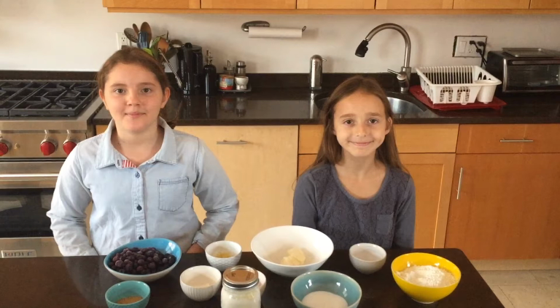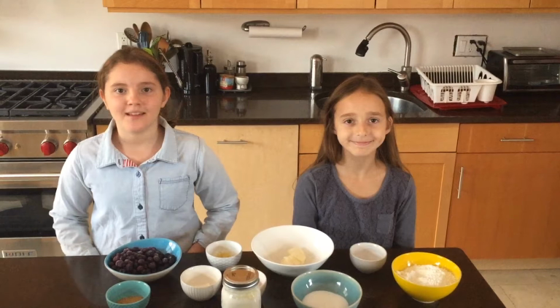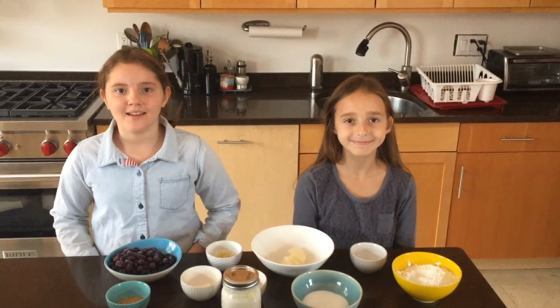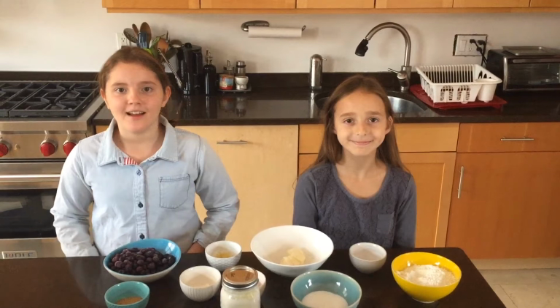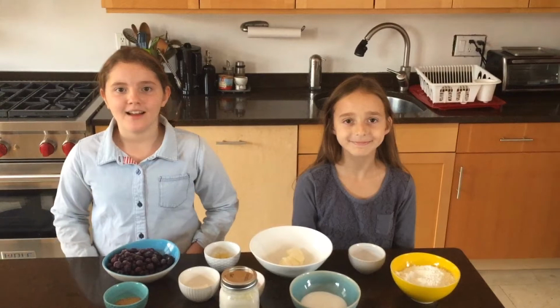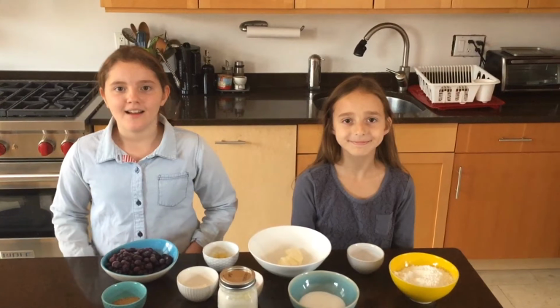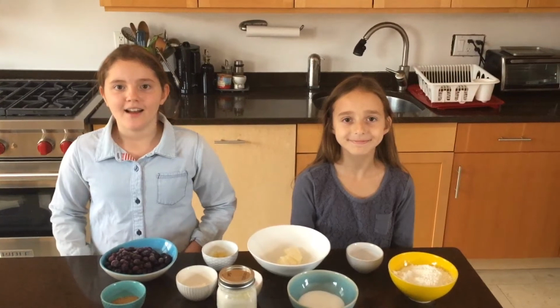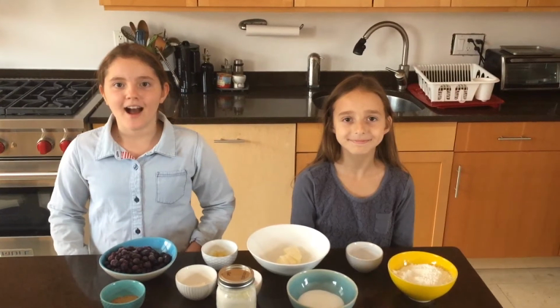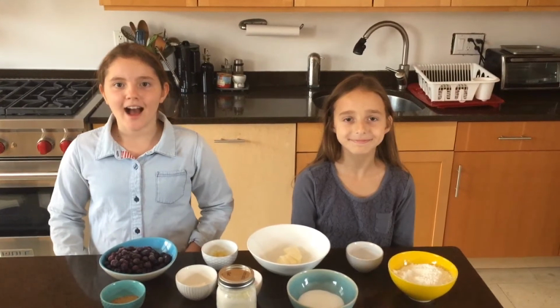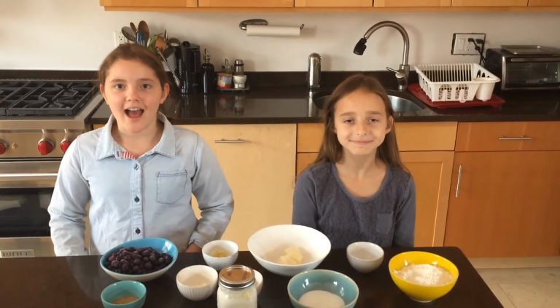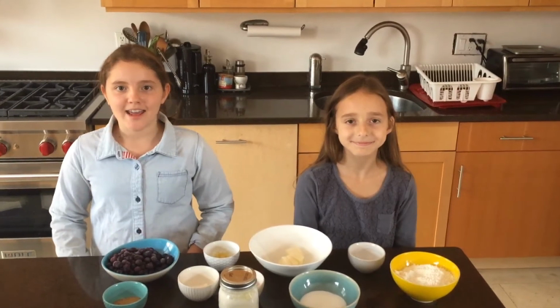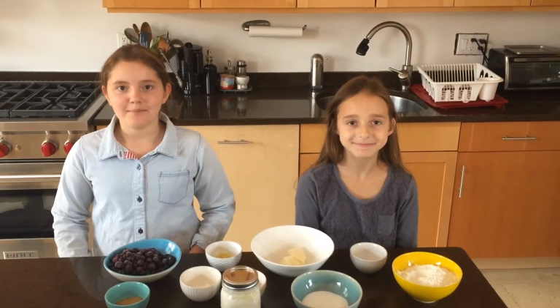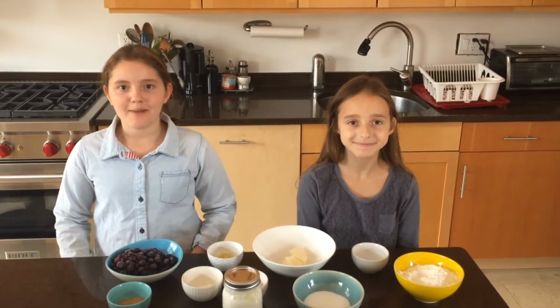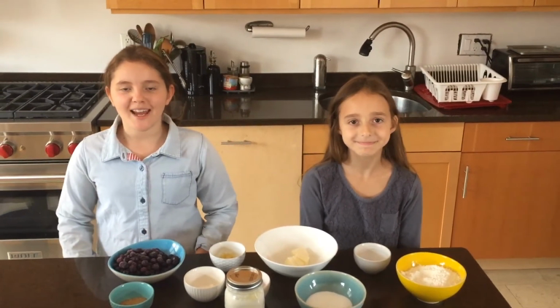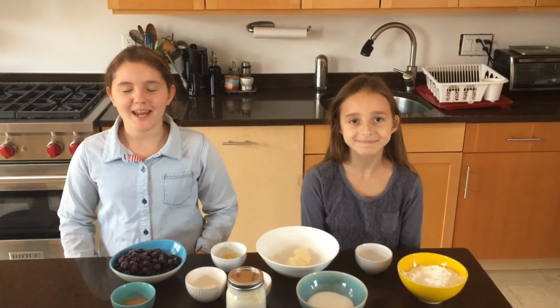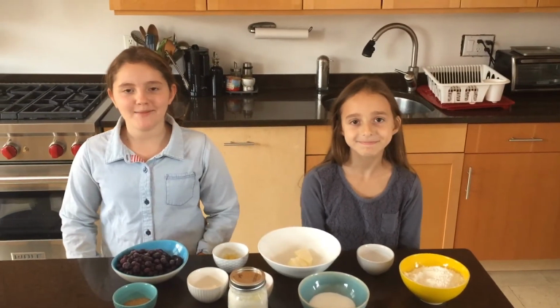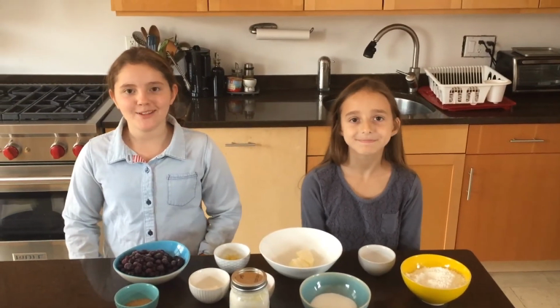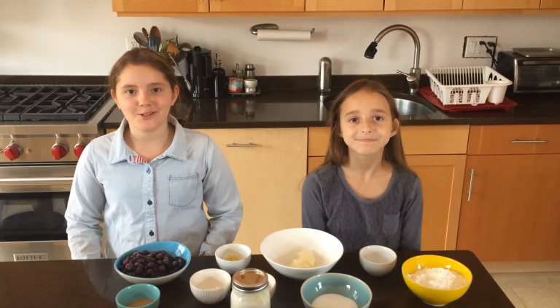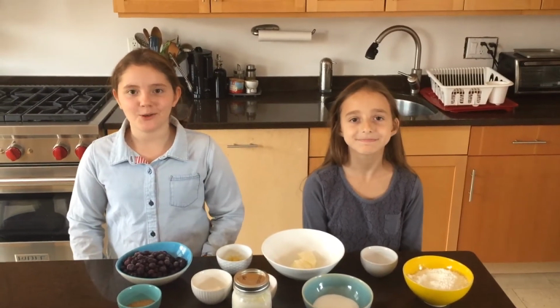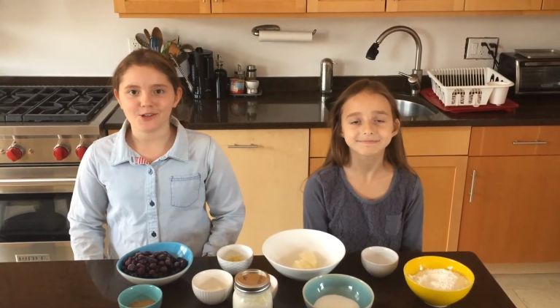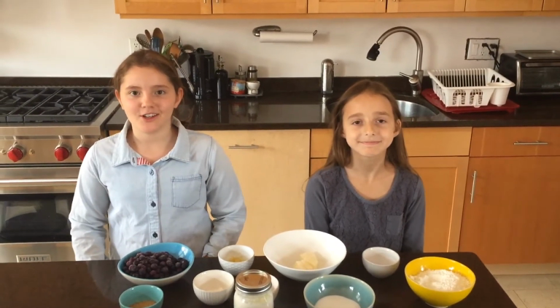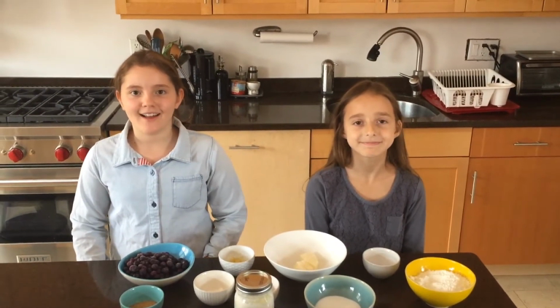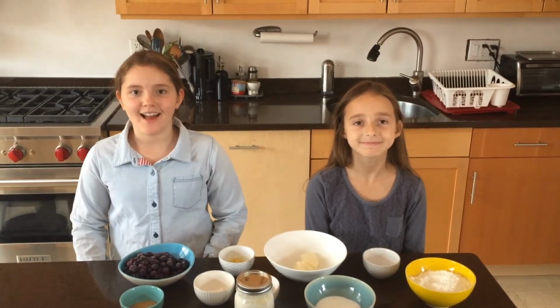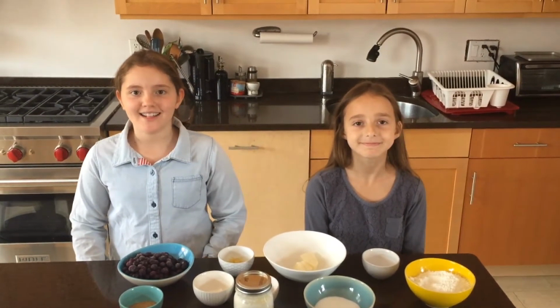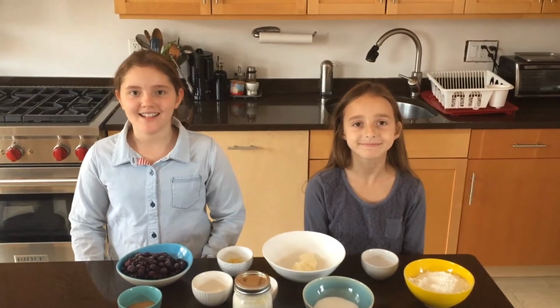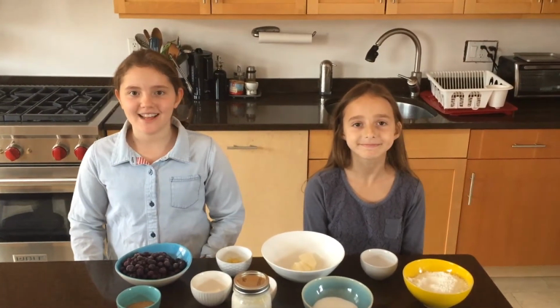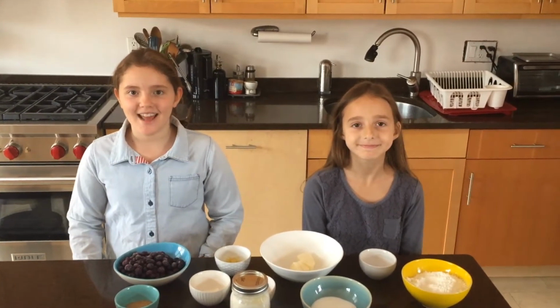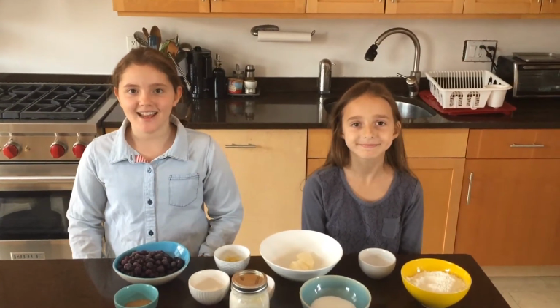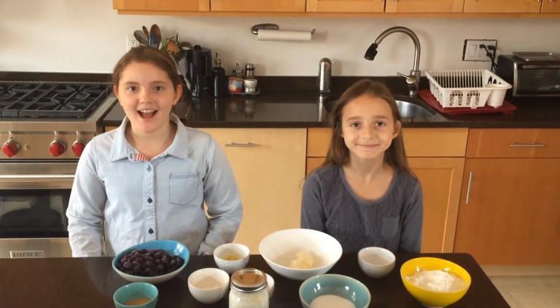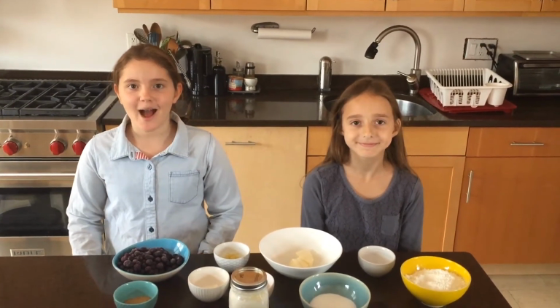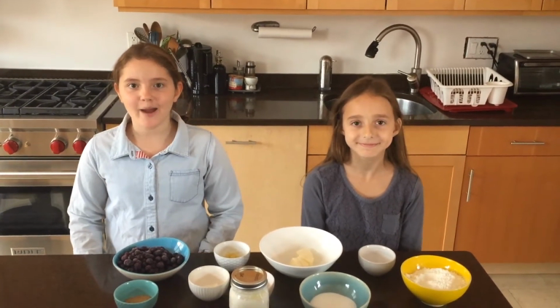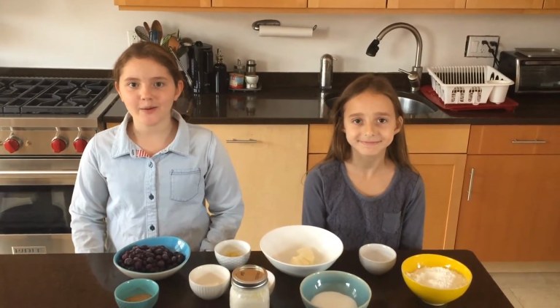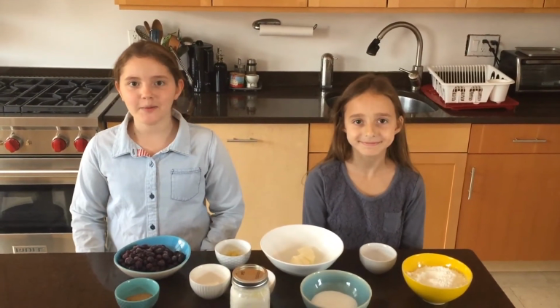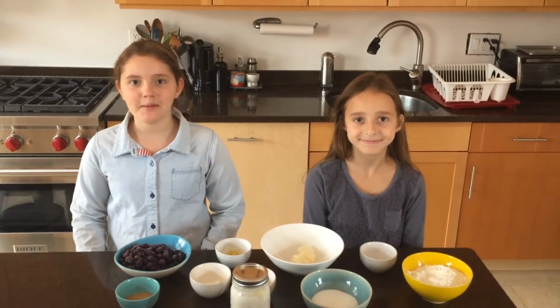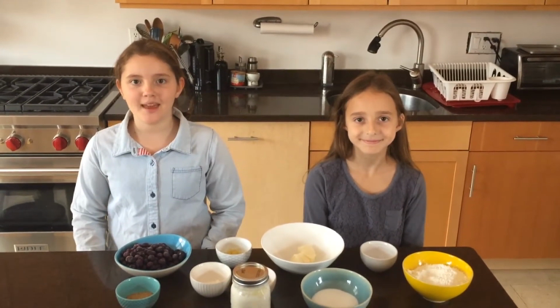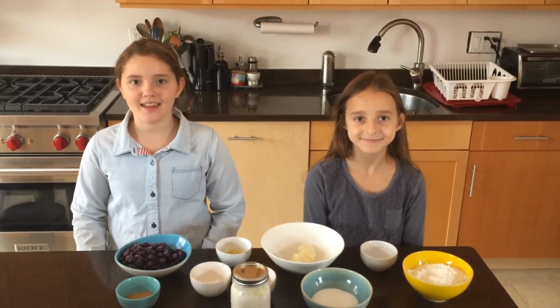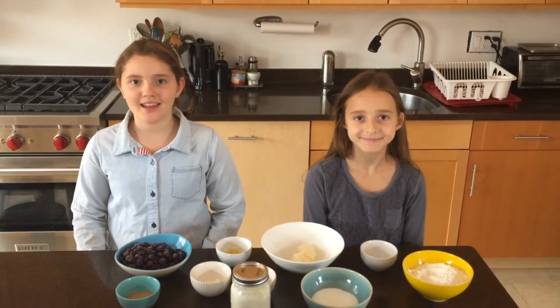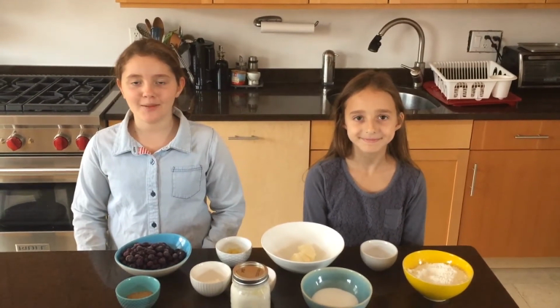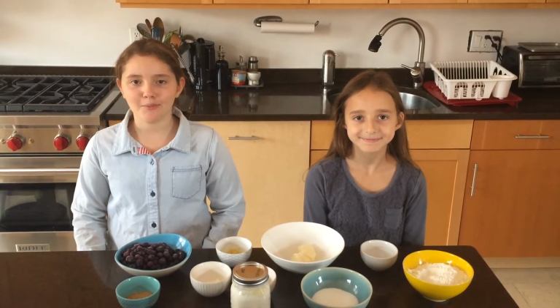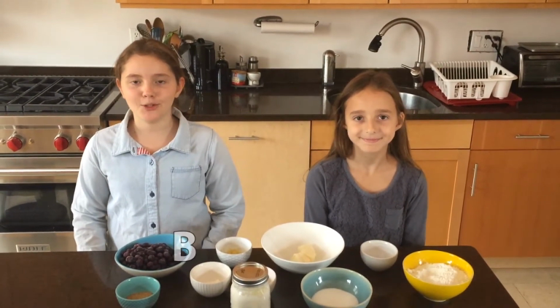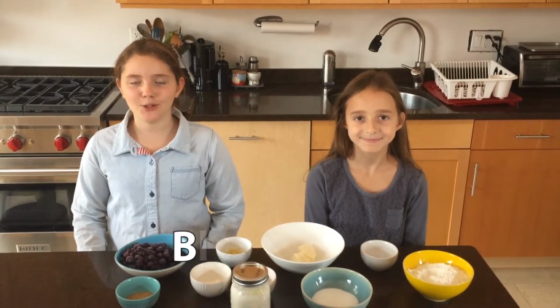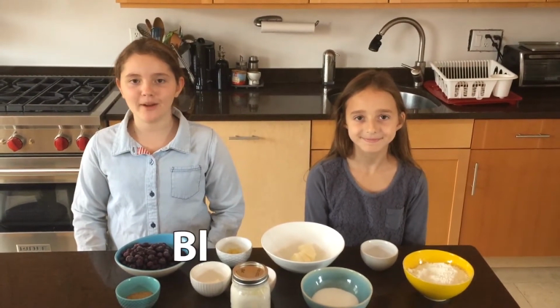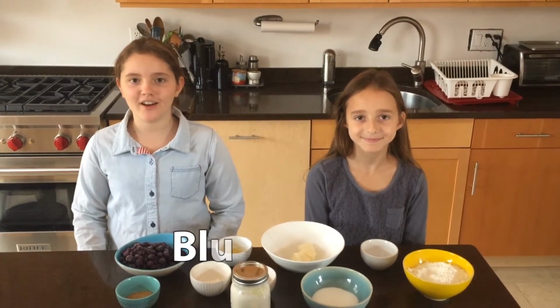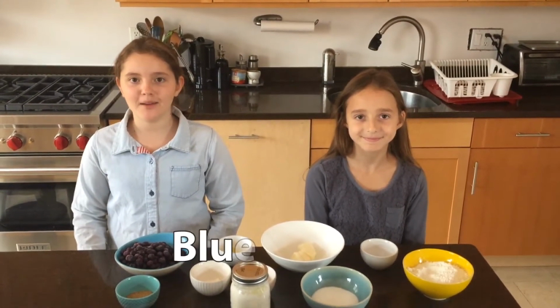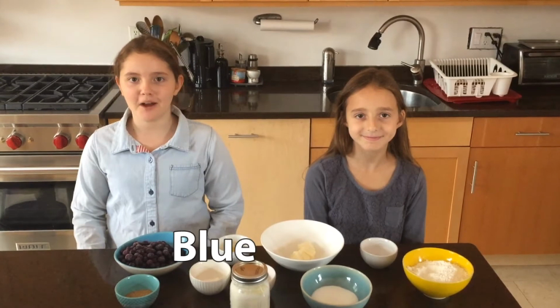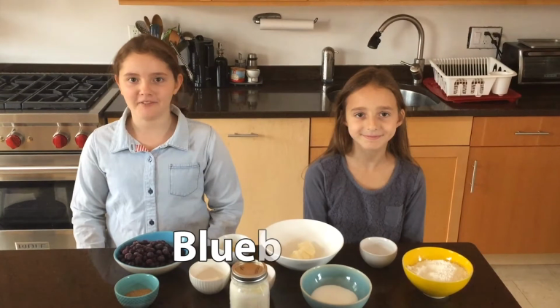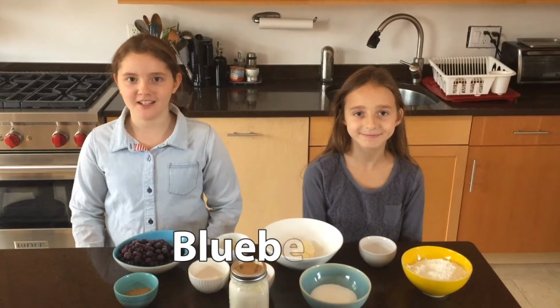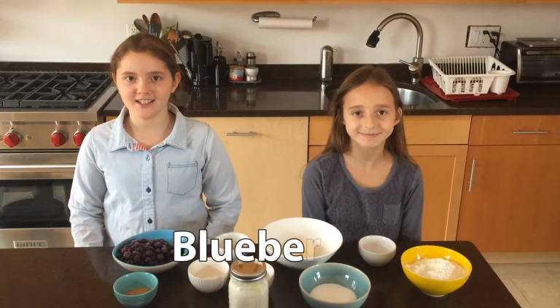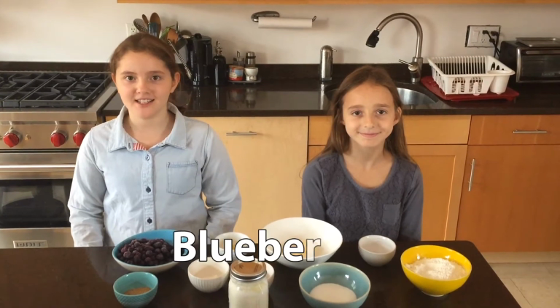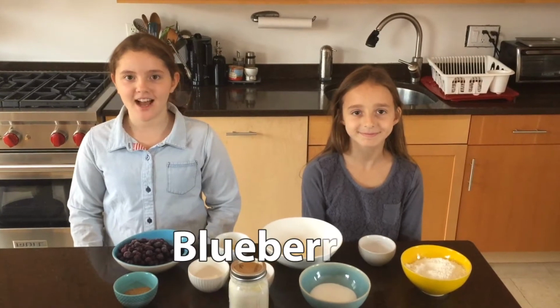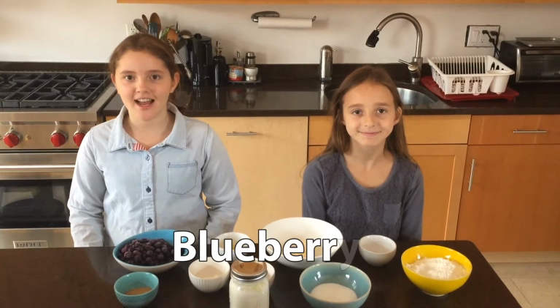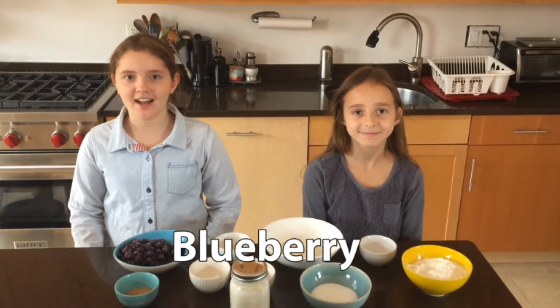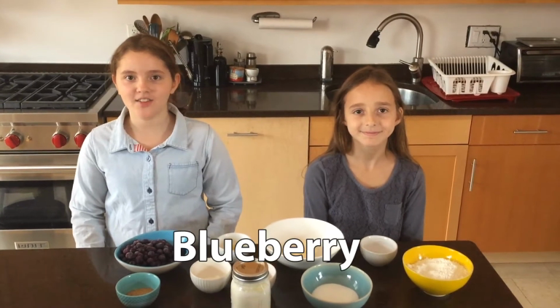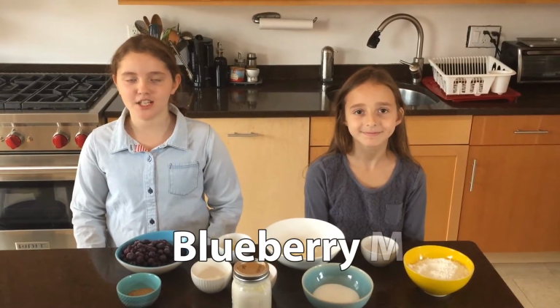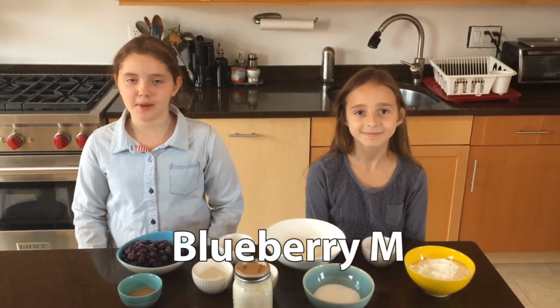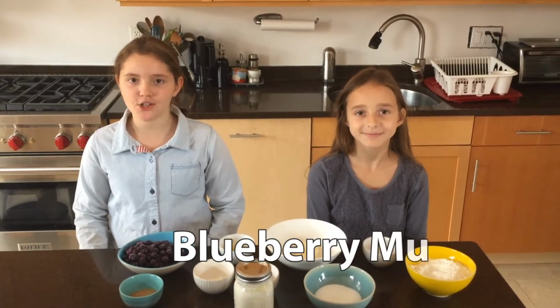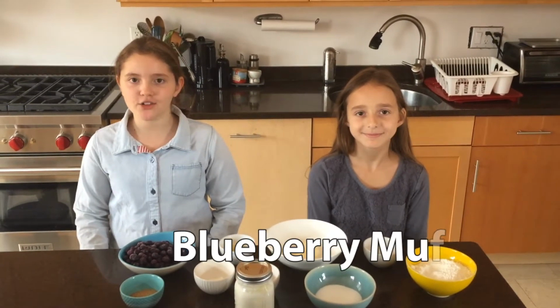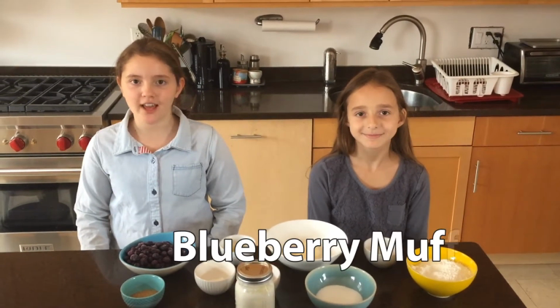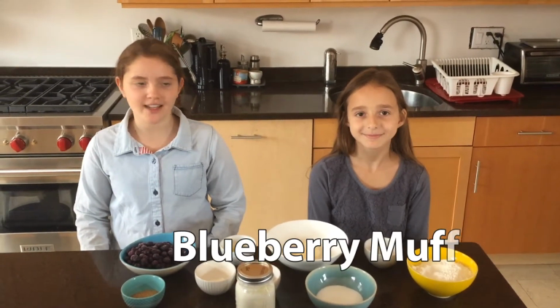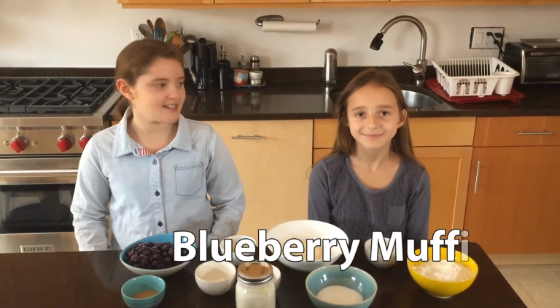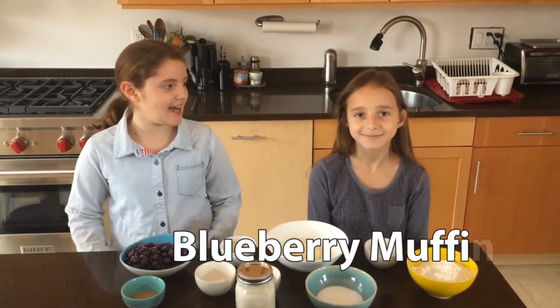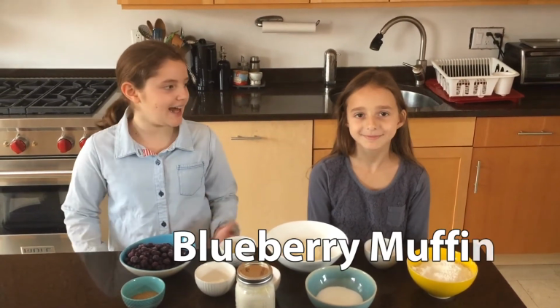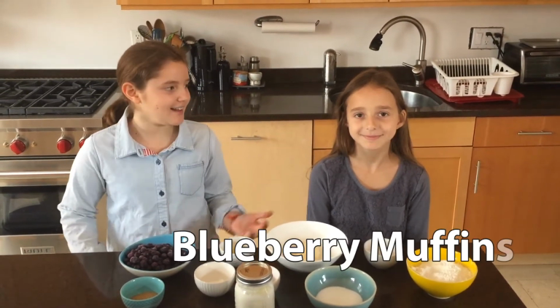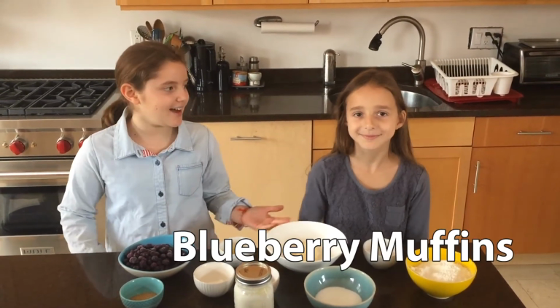Hi, my name is Georgia and today I will be making blueberry muffins. I have a special guest, Ella.